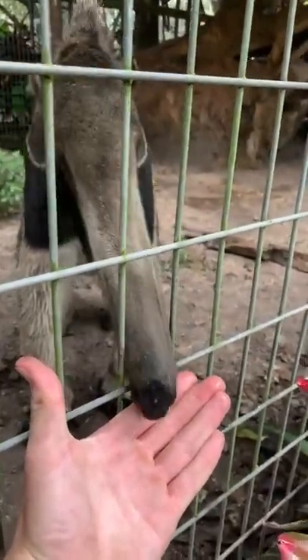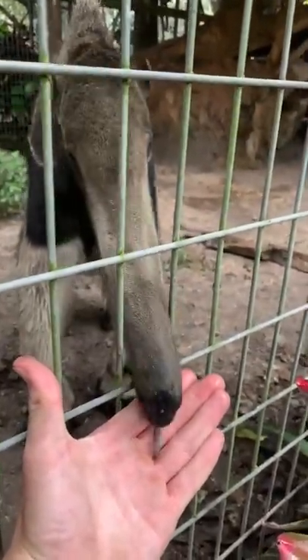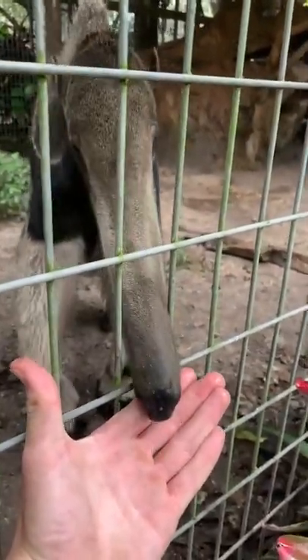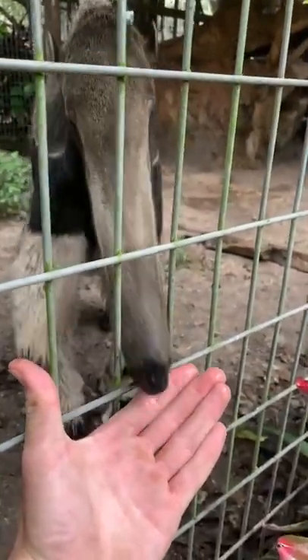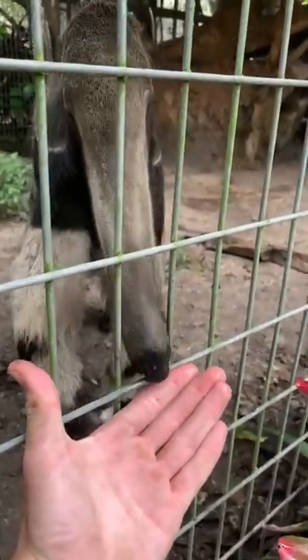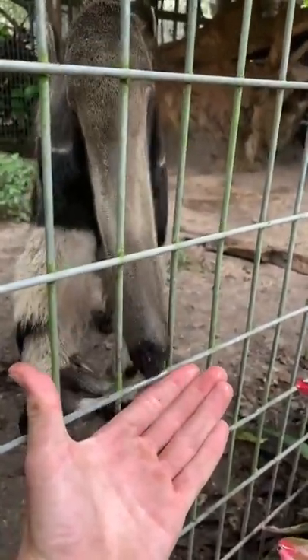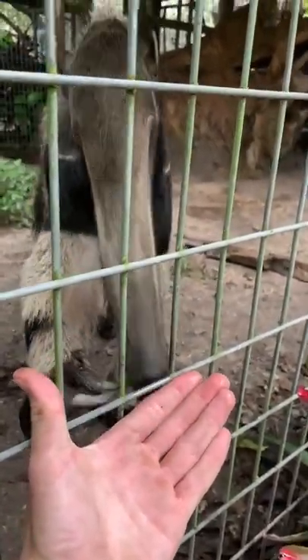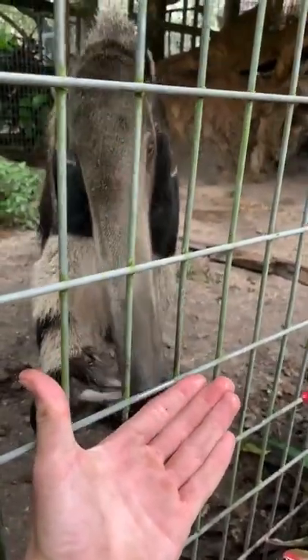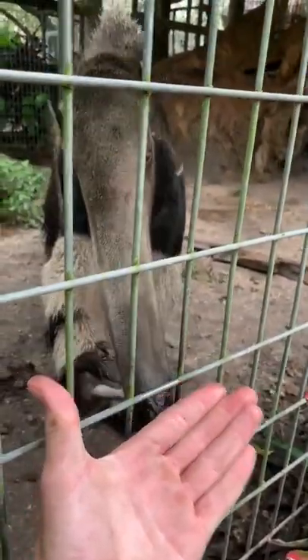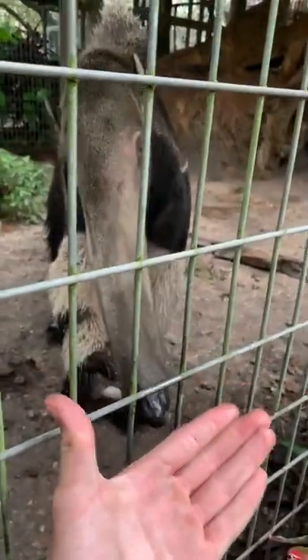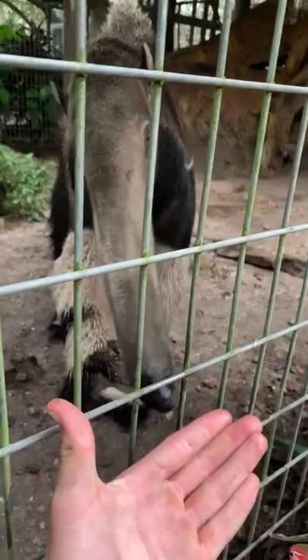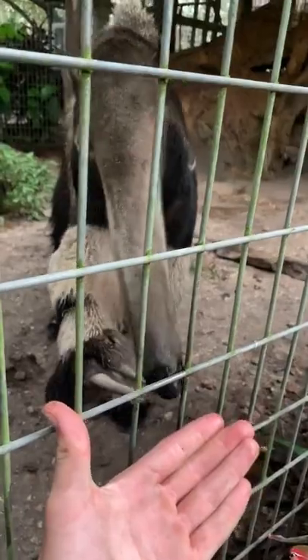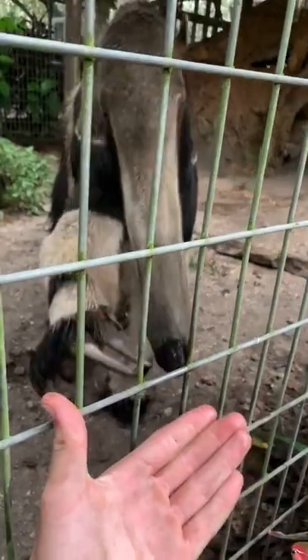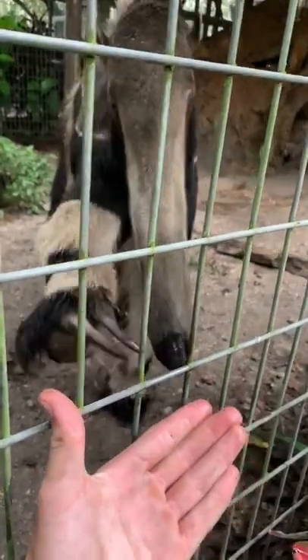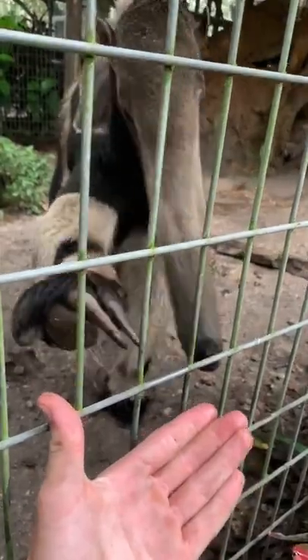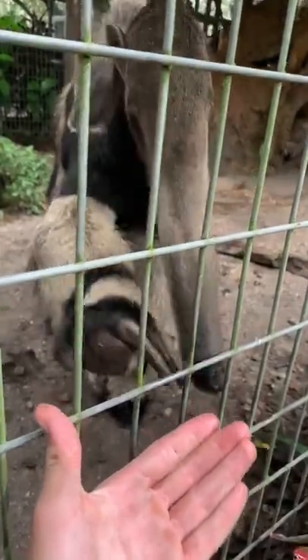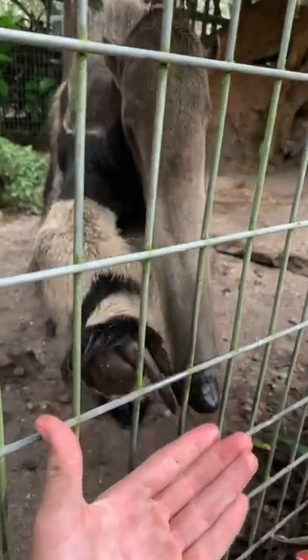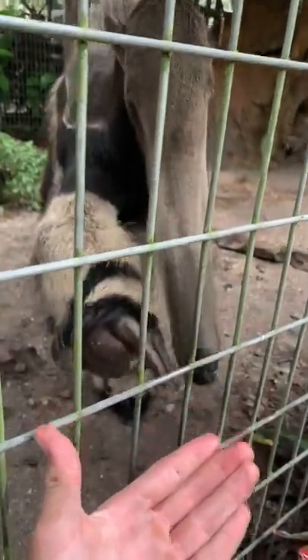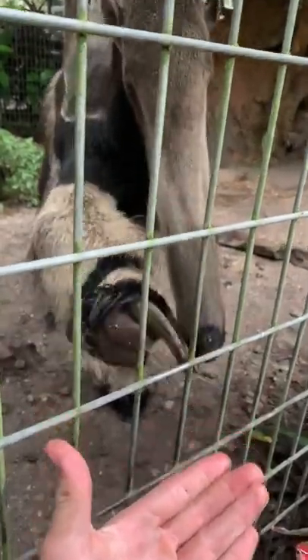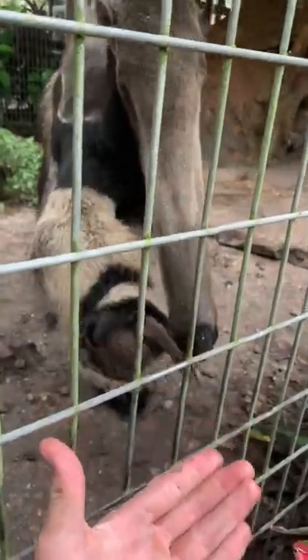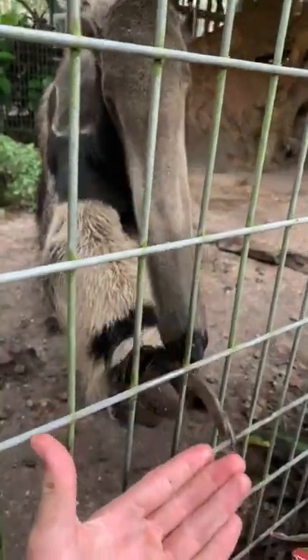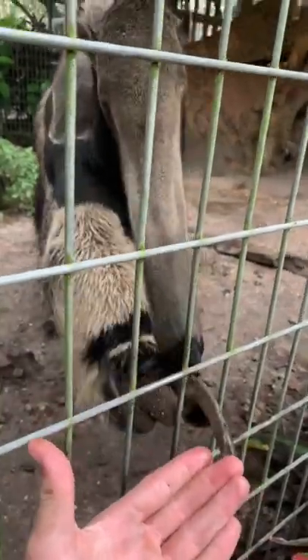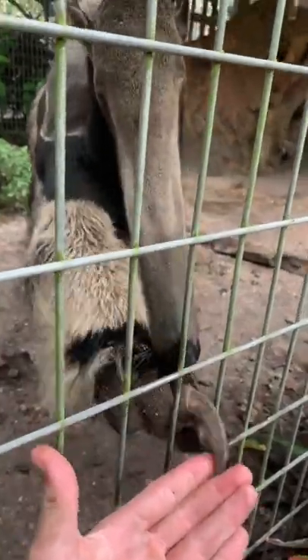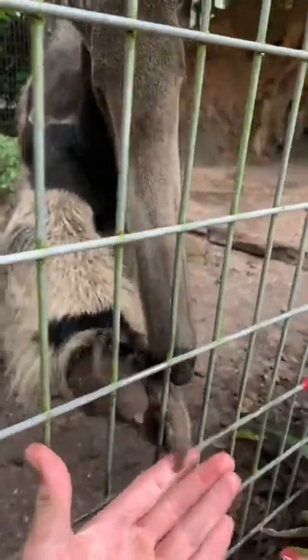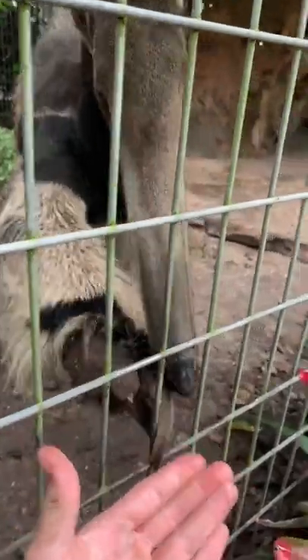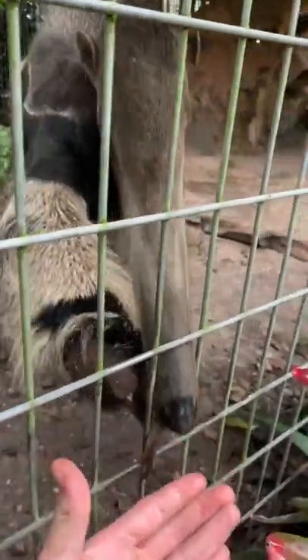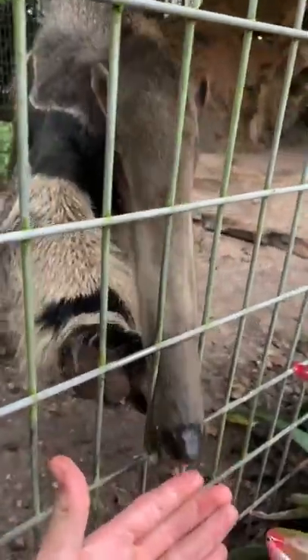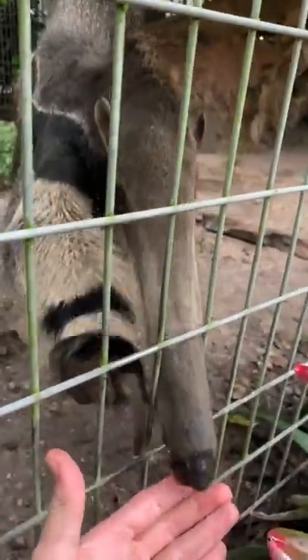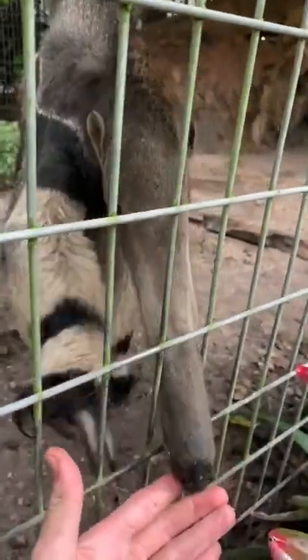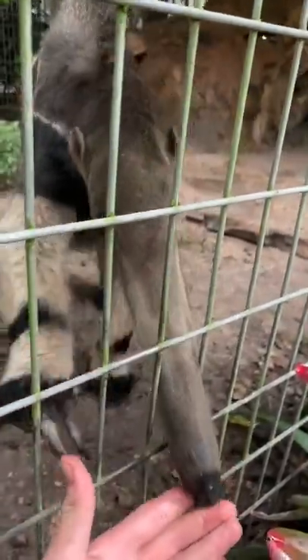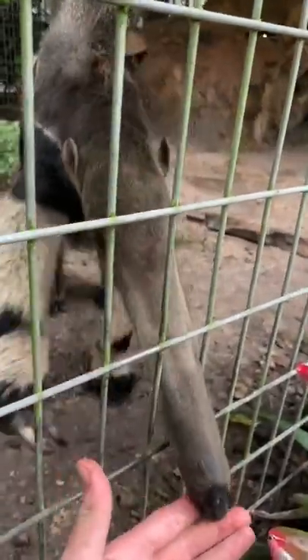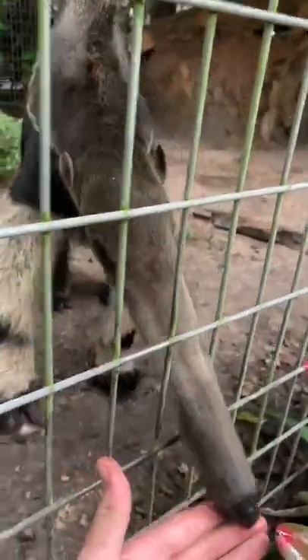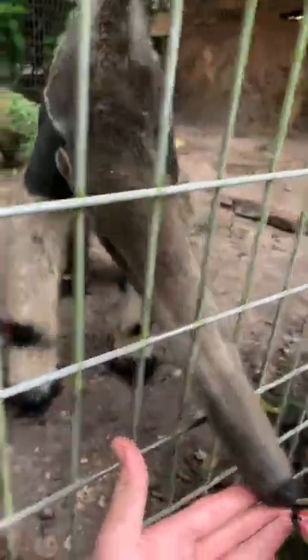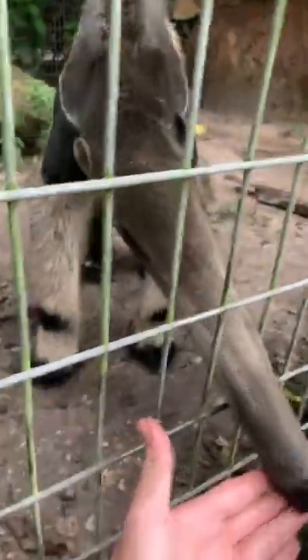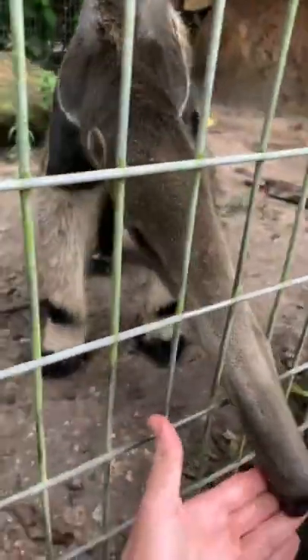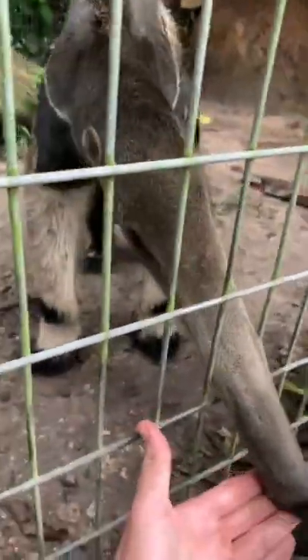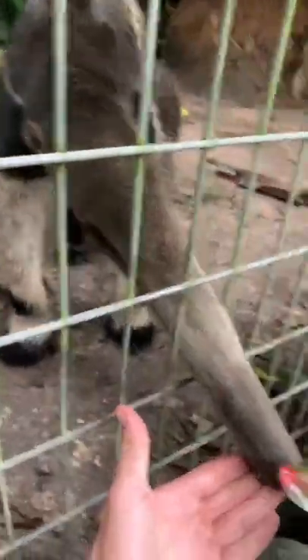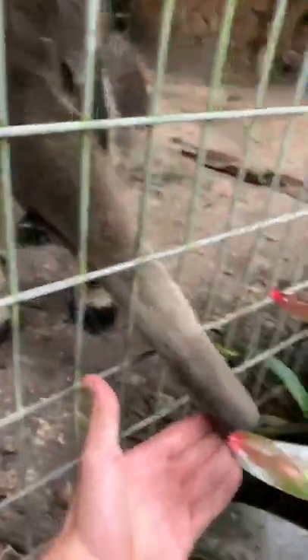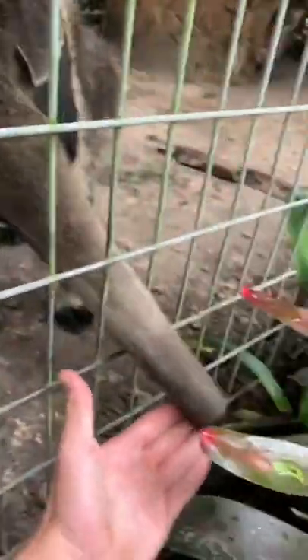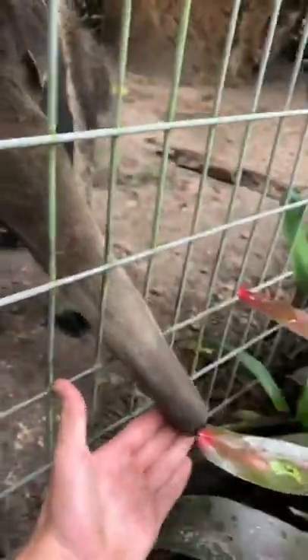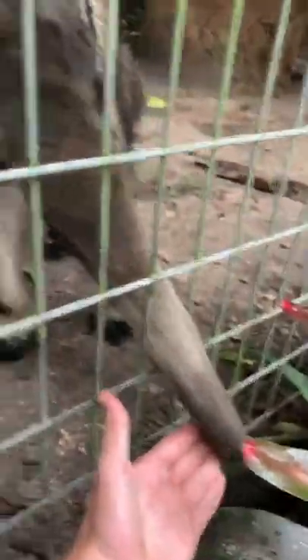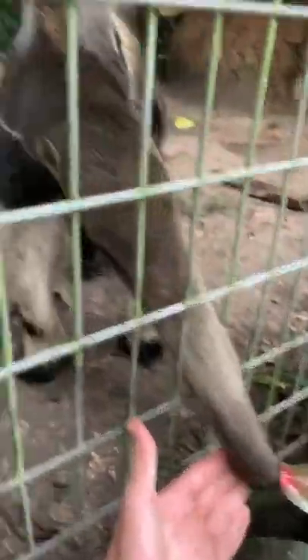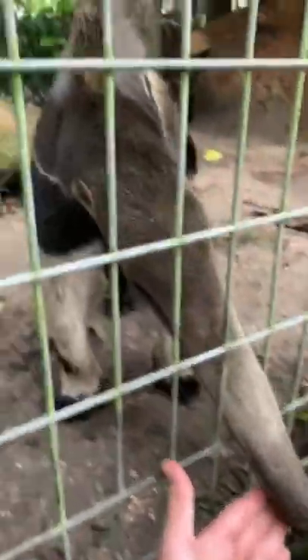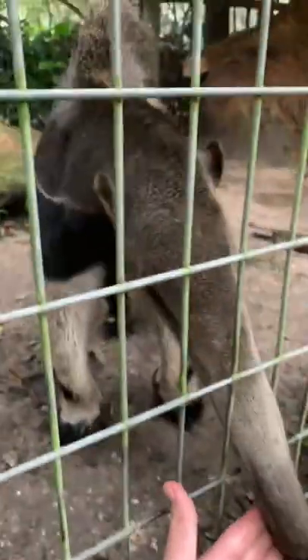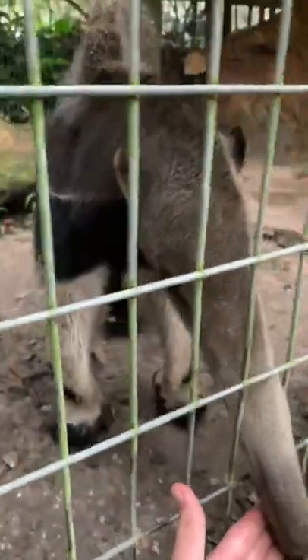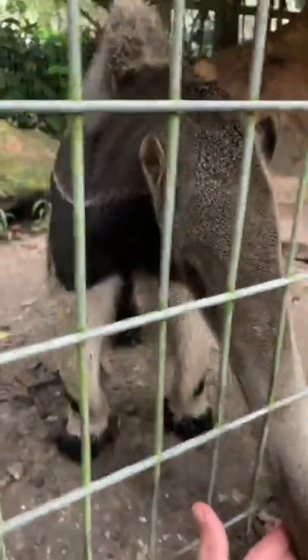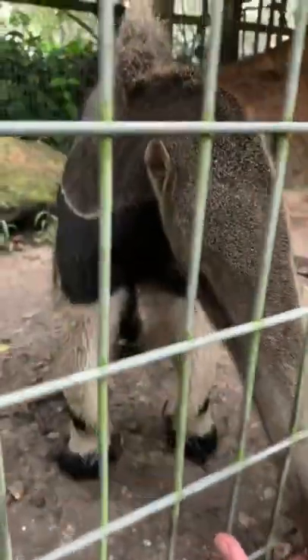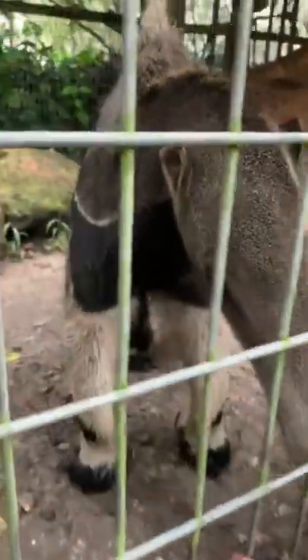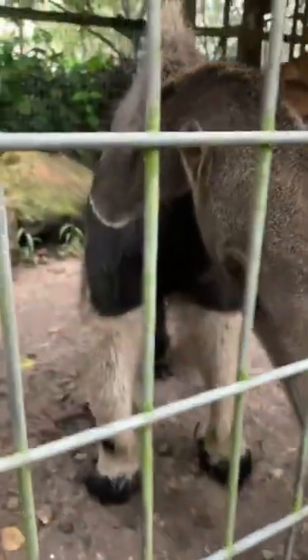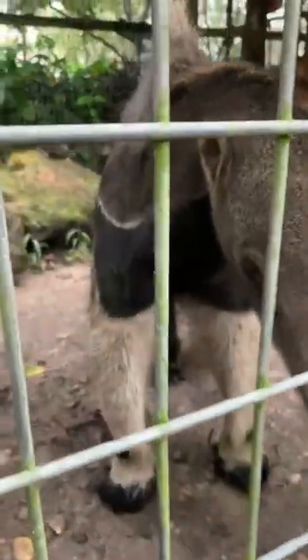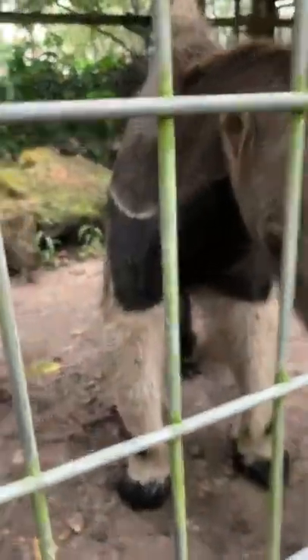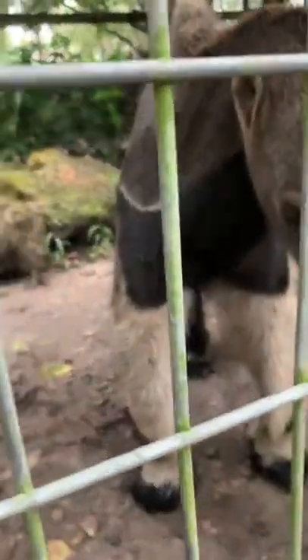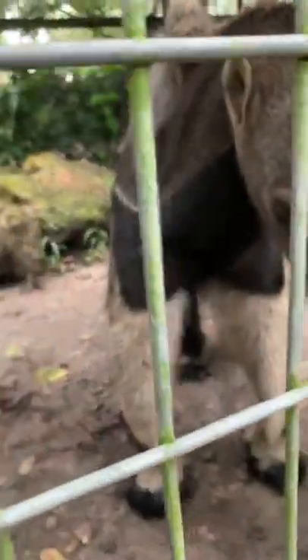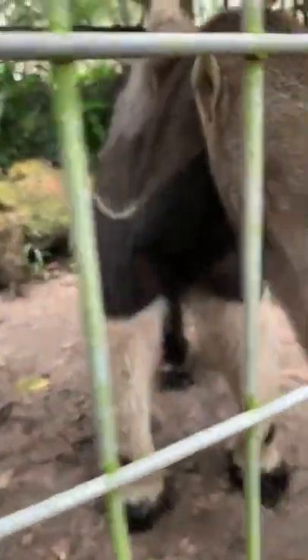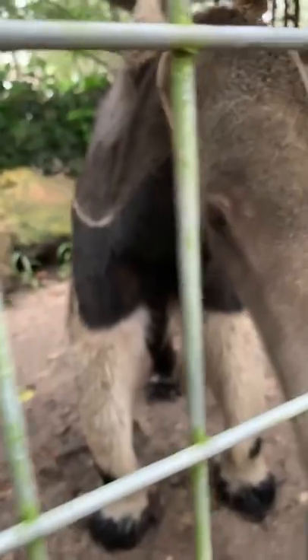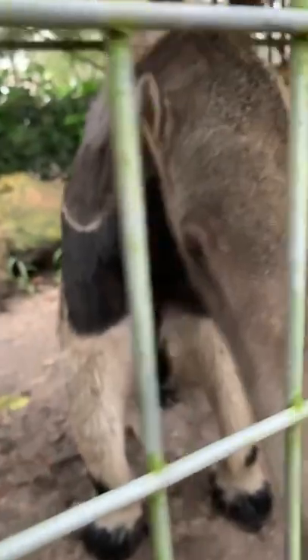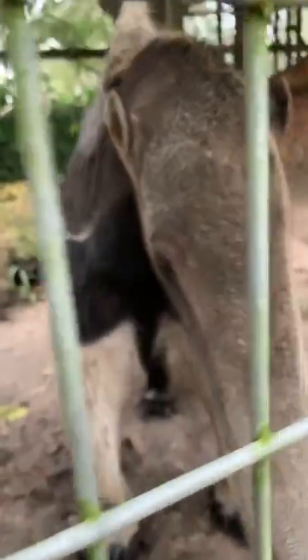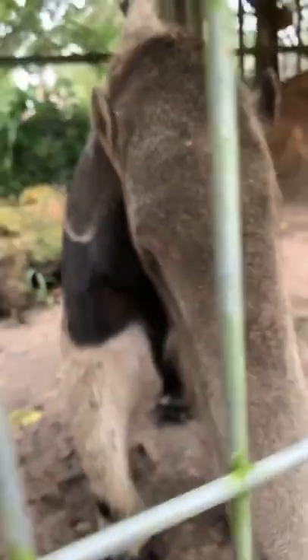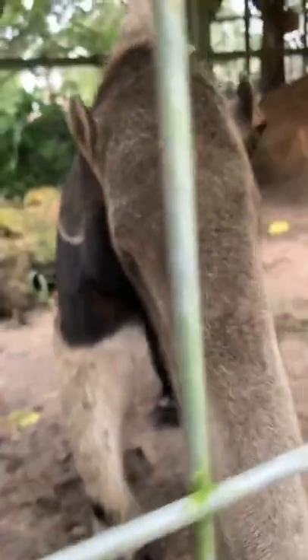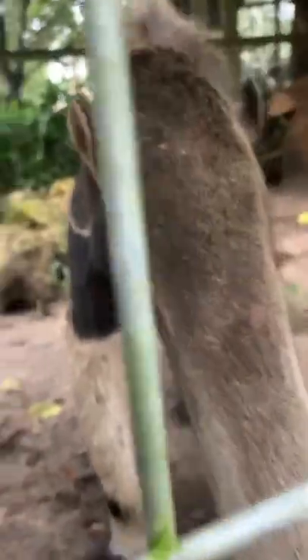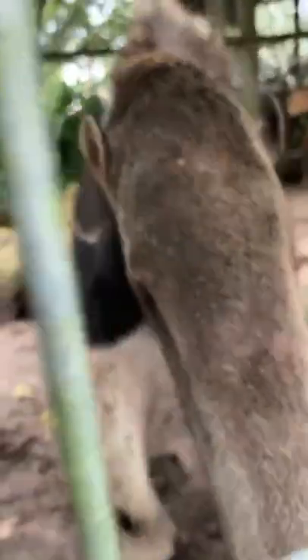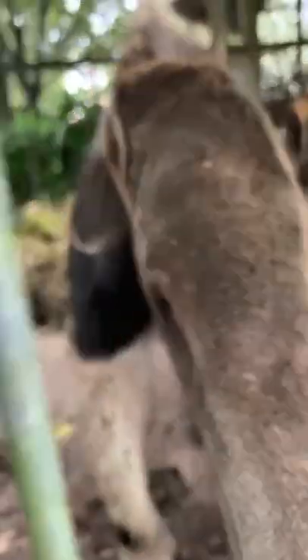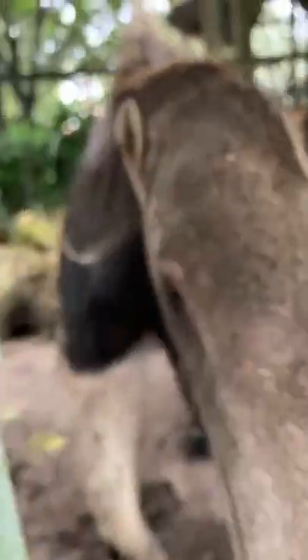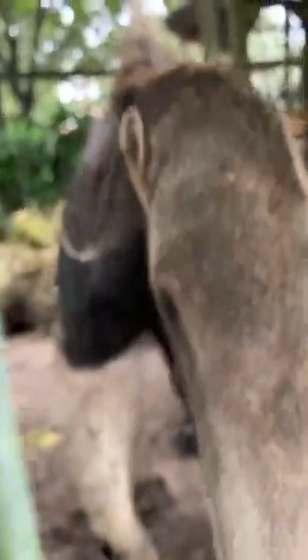You can see her flicking it out. And those big gnarly claws. Look at that beautiful giant anteater.